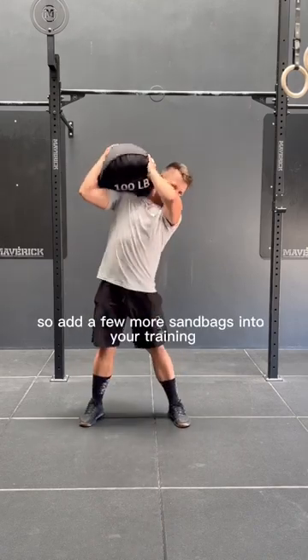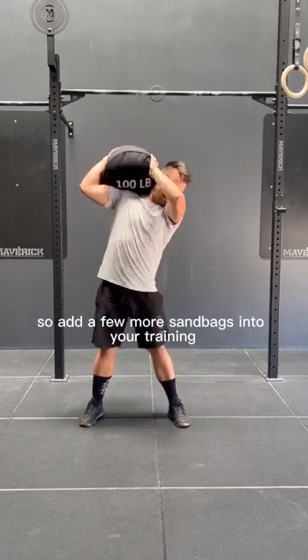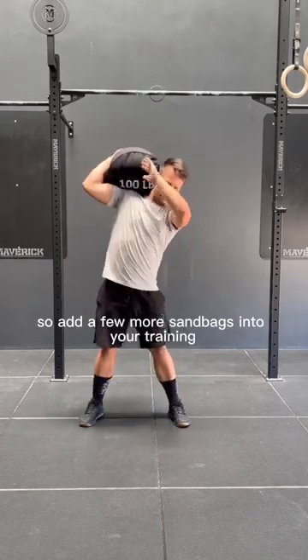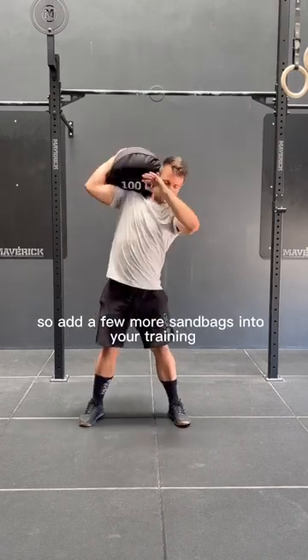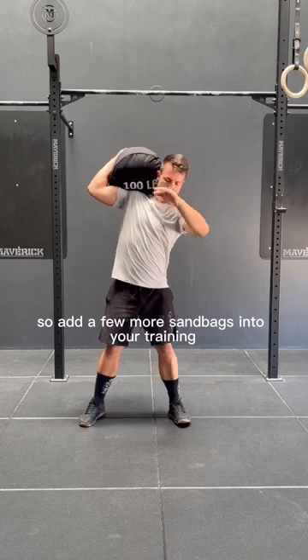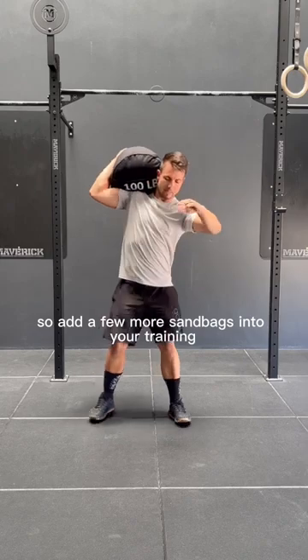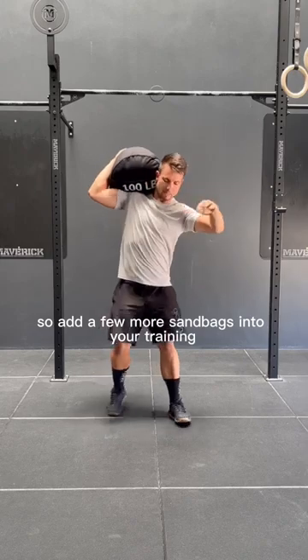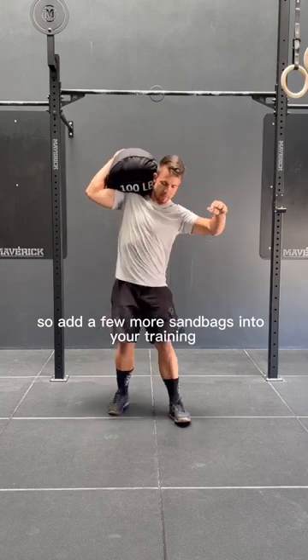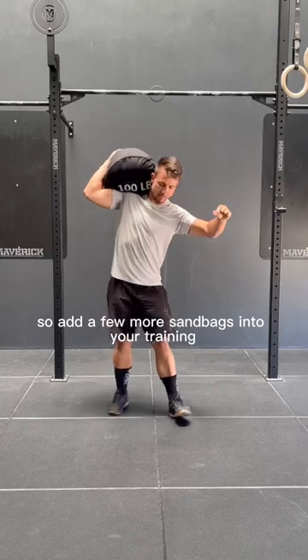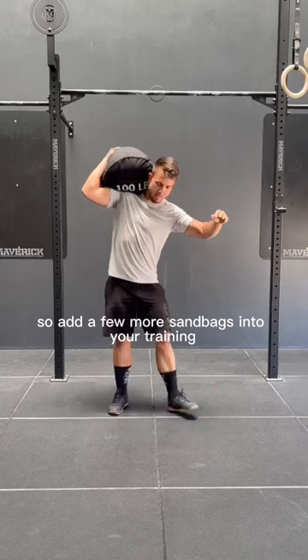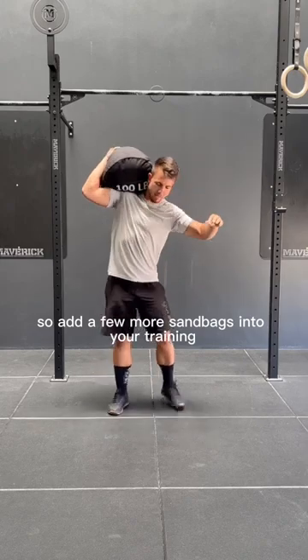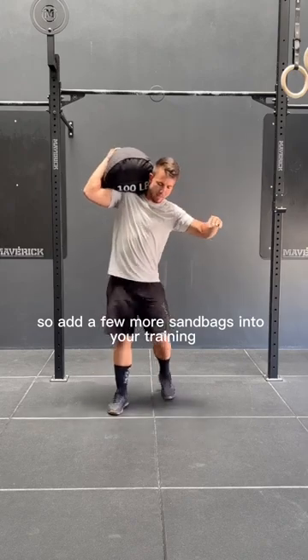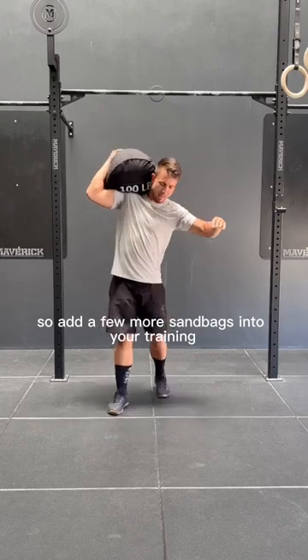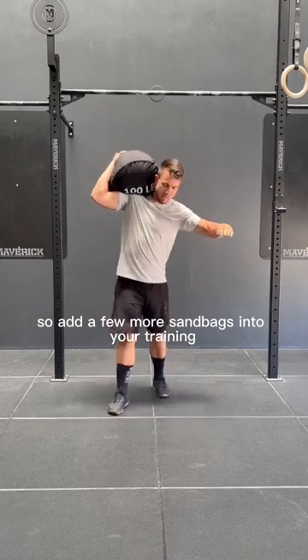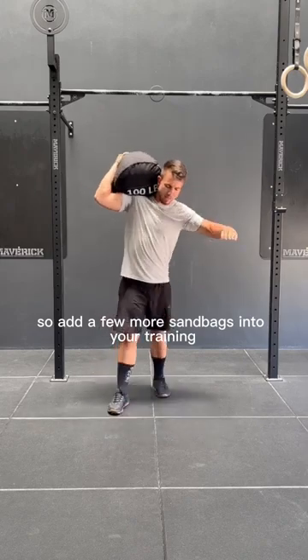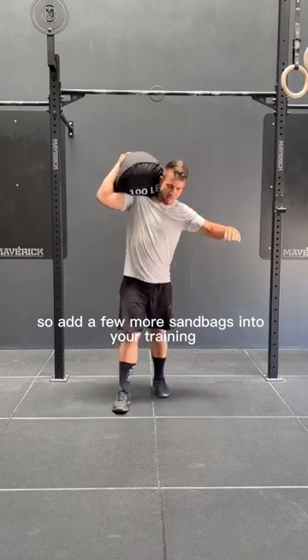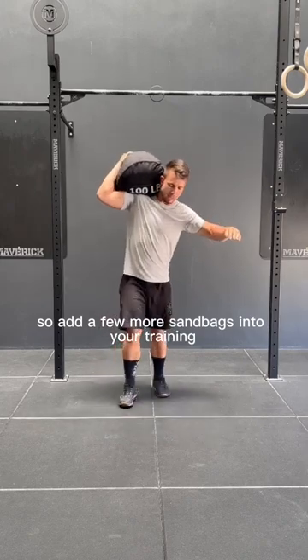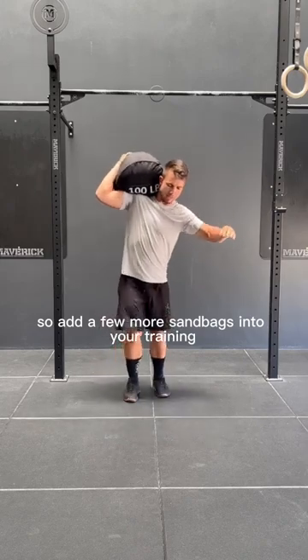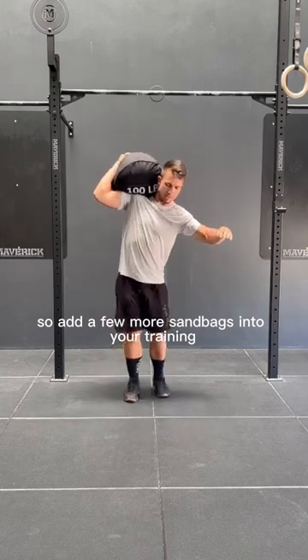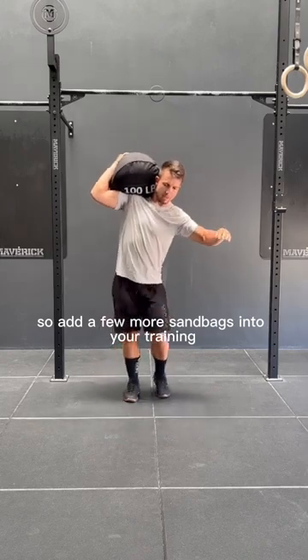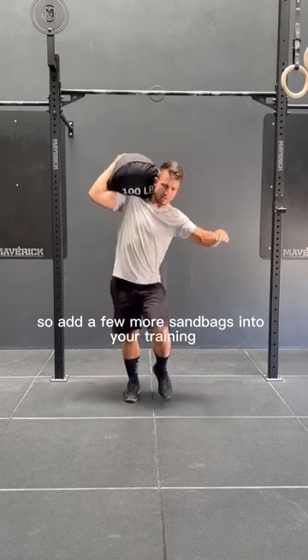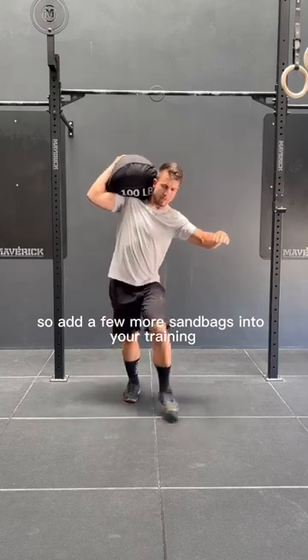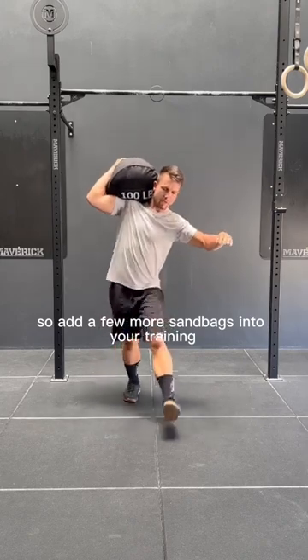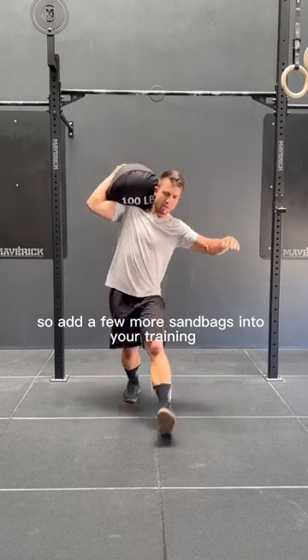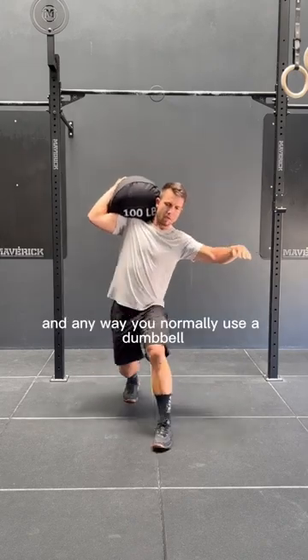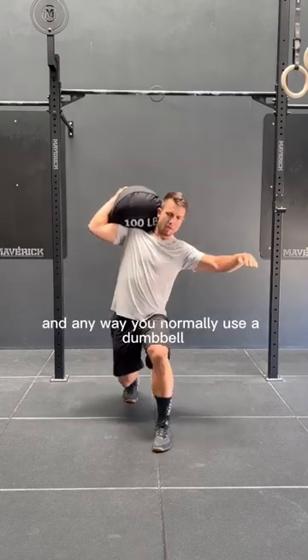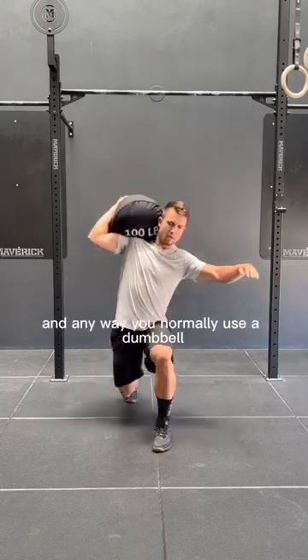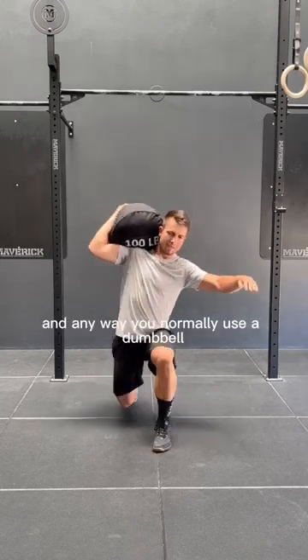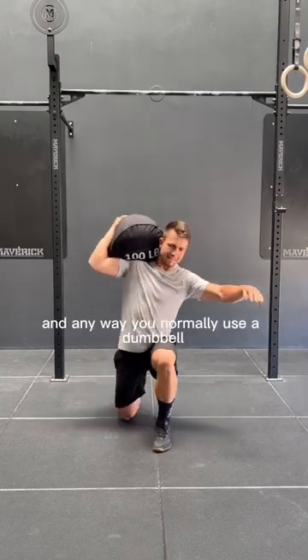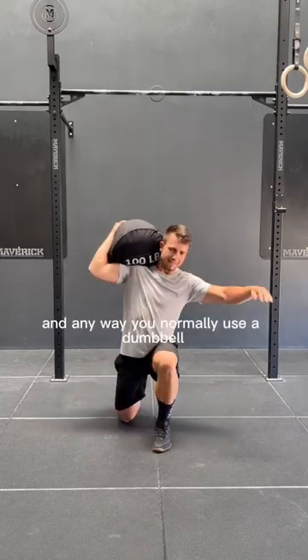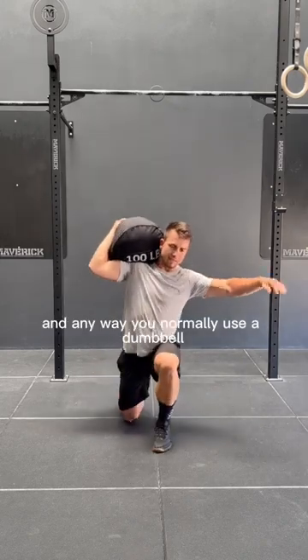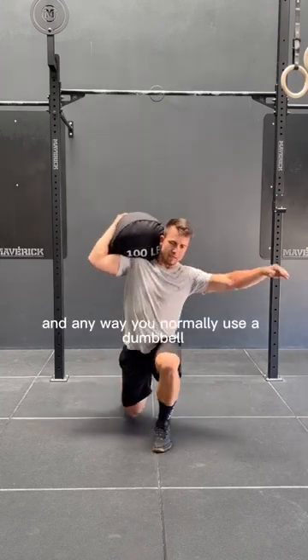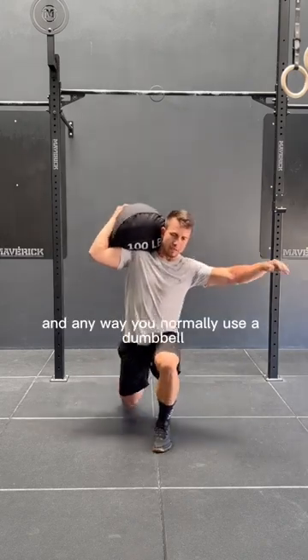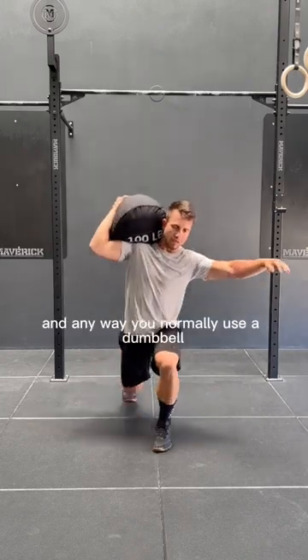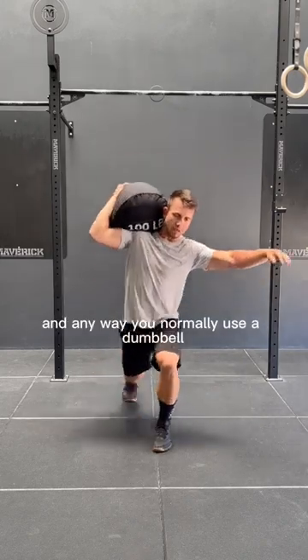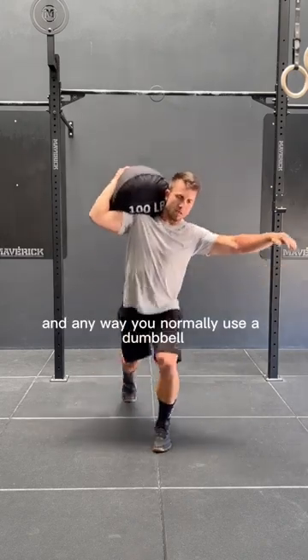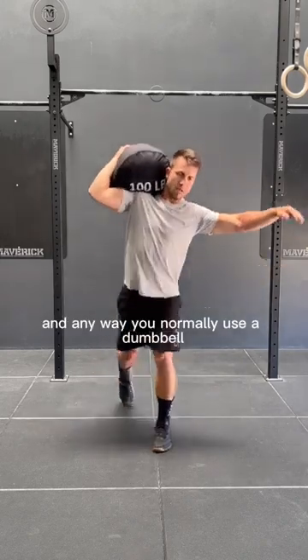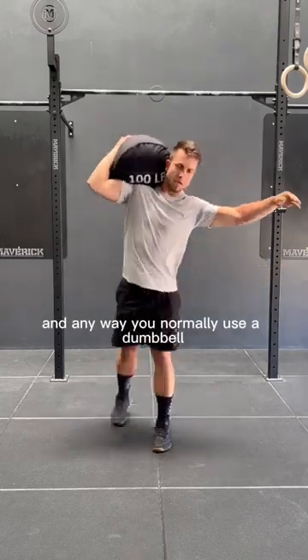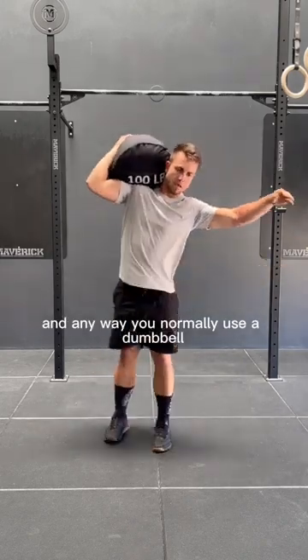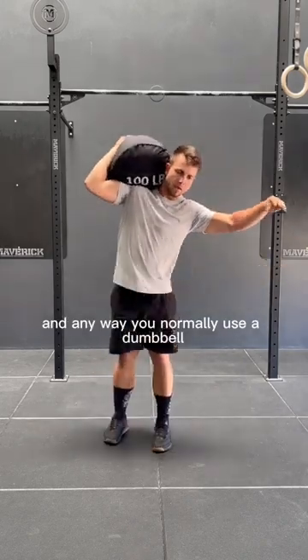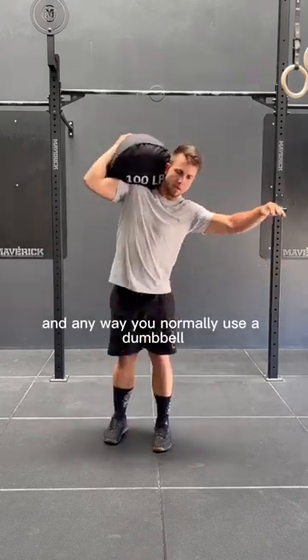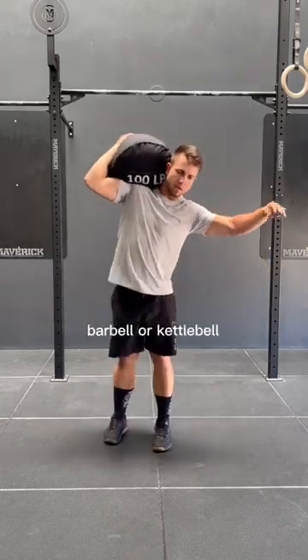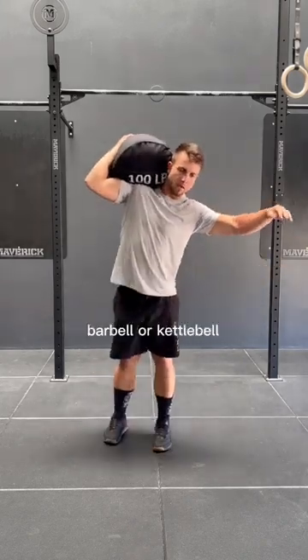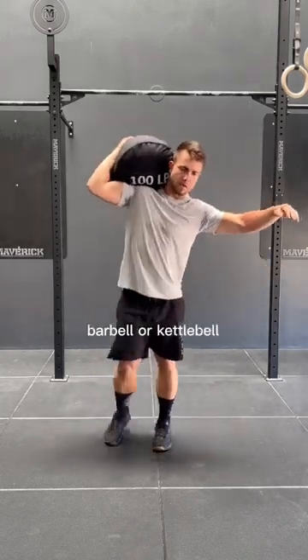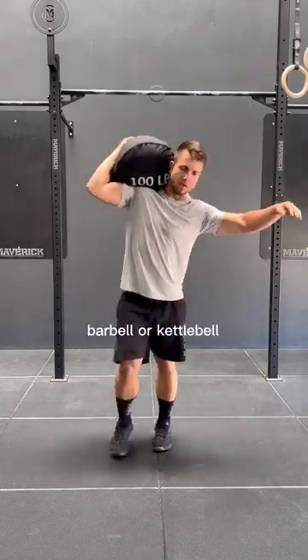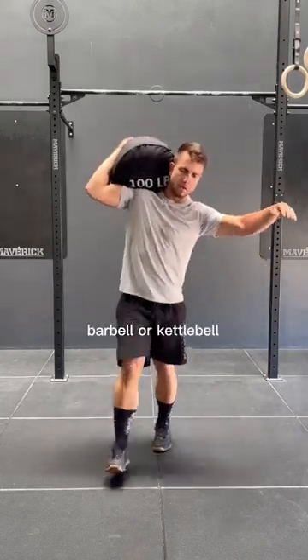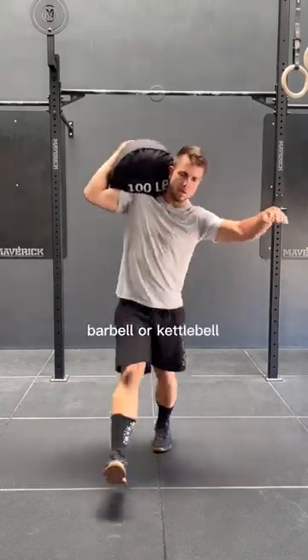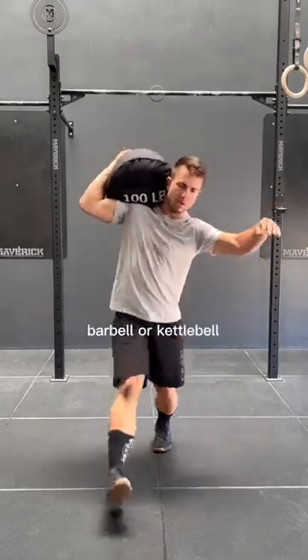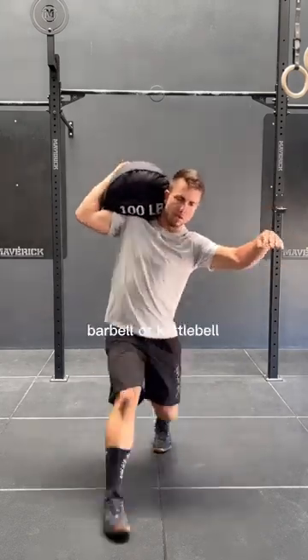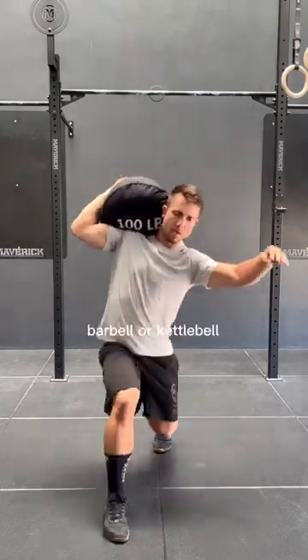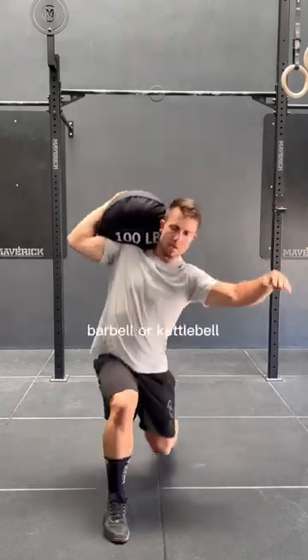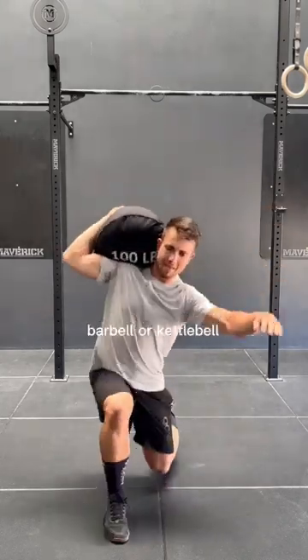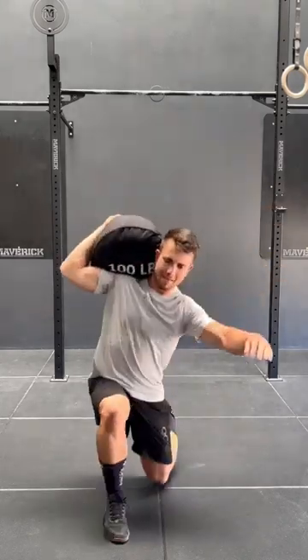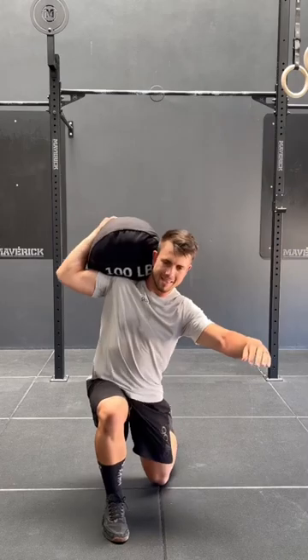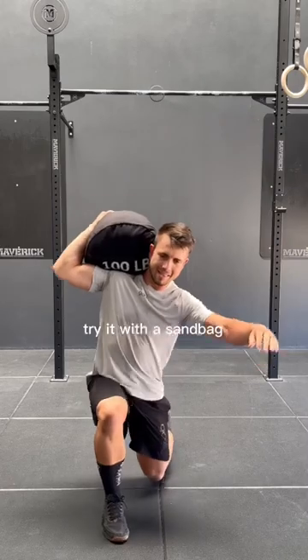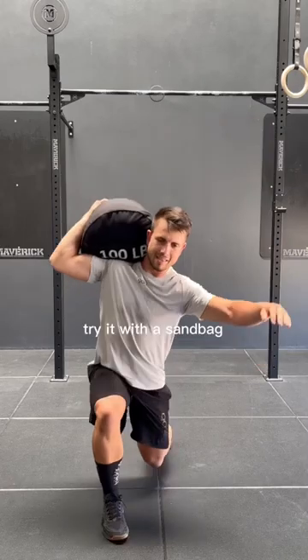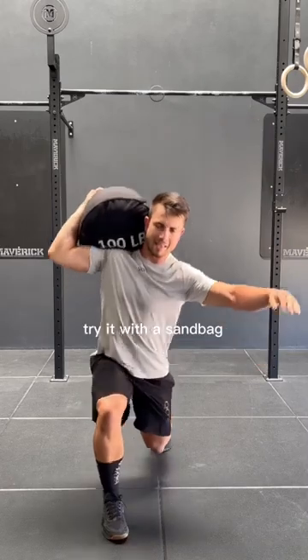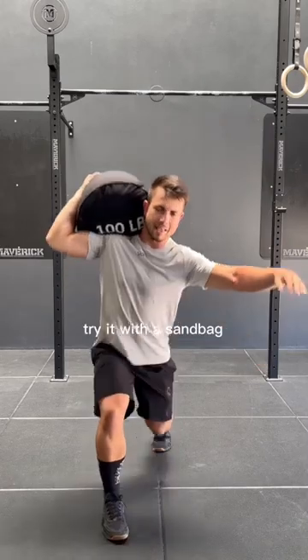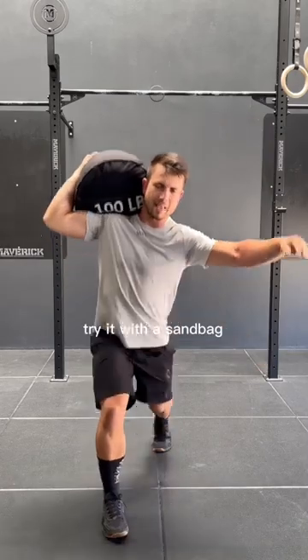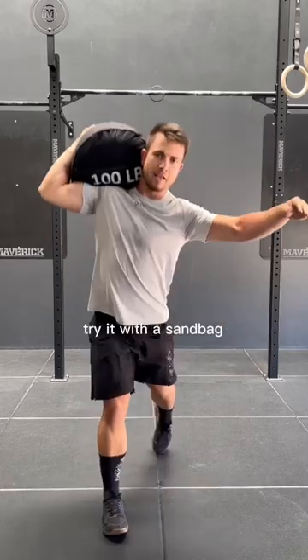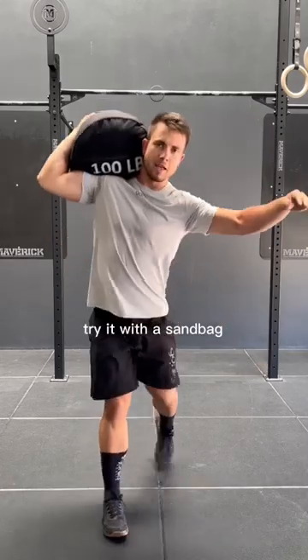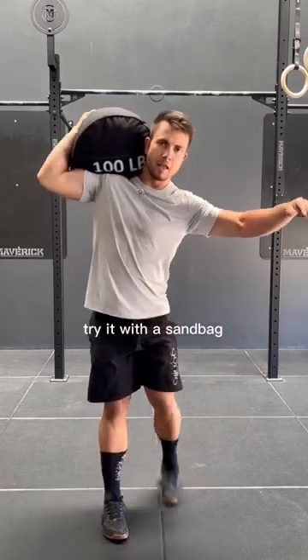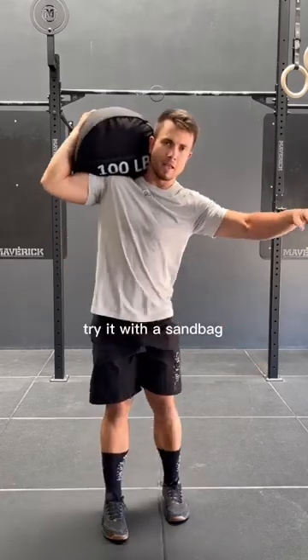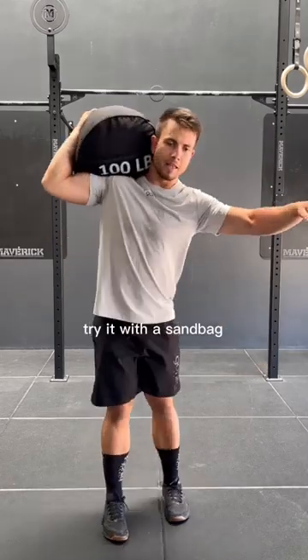So add a few more sandbags into your training. Any way you normally use a dumbbell, barbell, or kettlebell, try it with a sandbag.